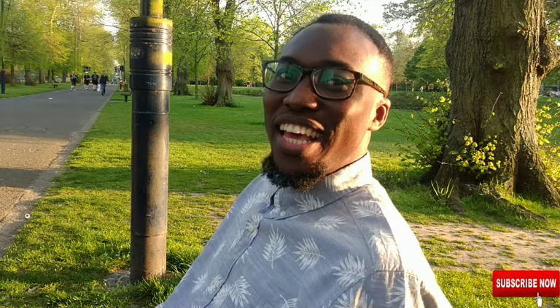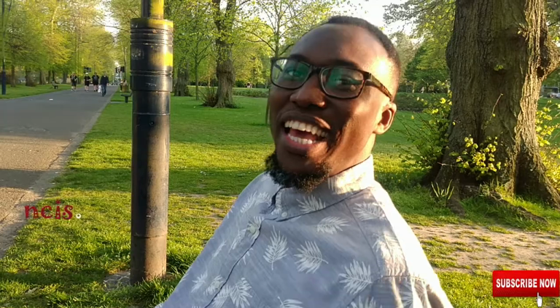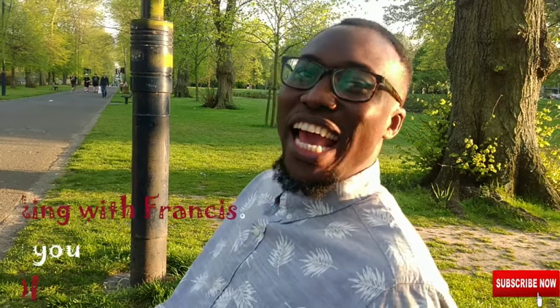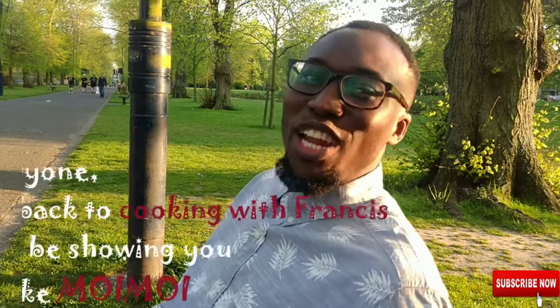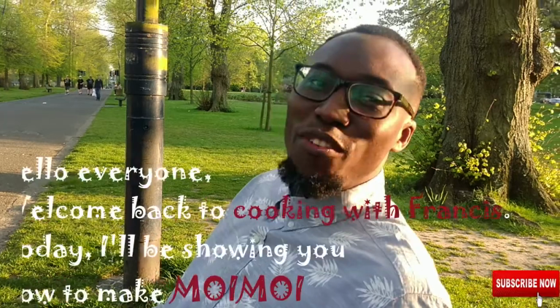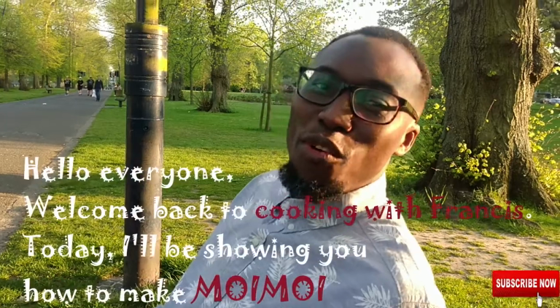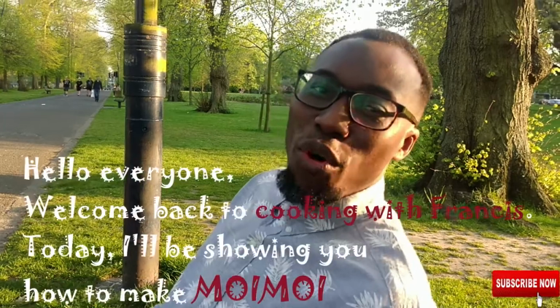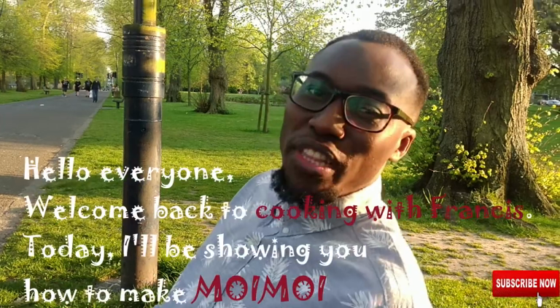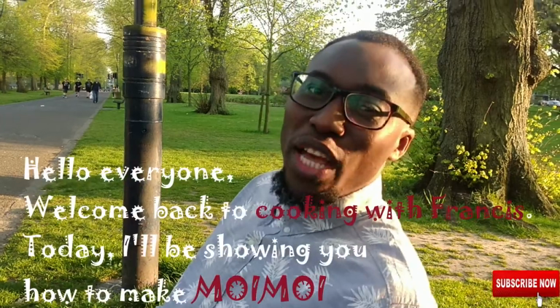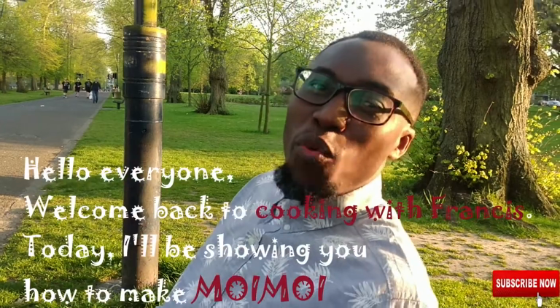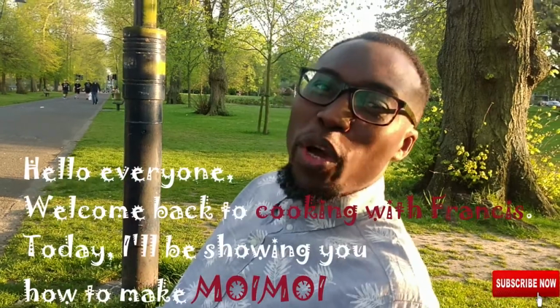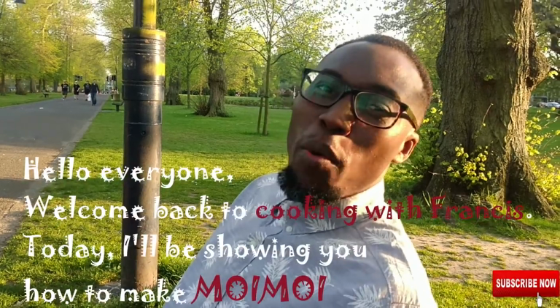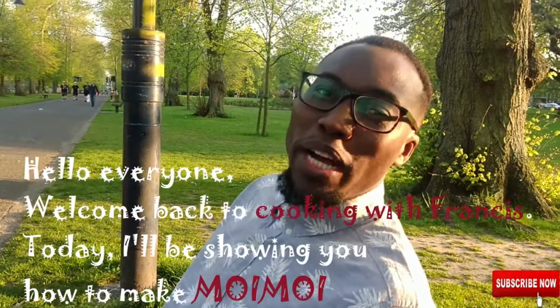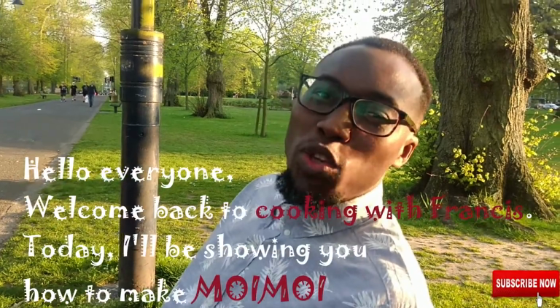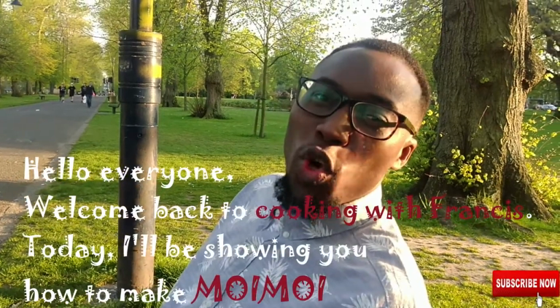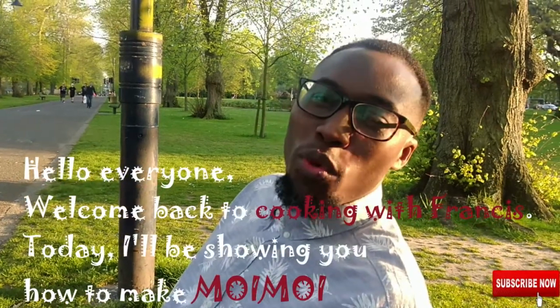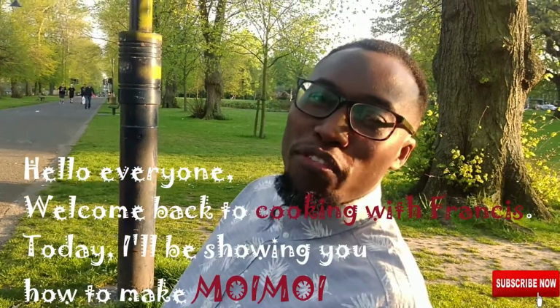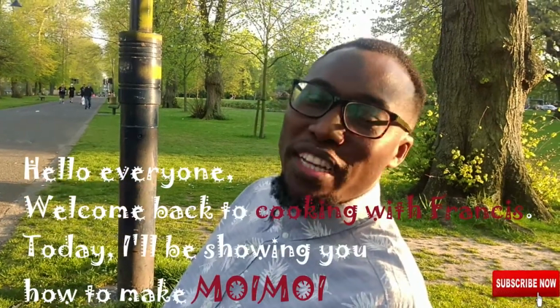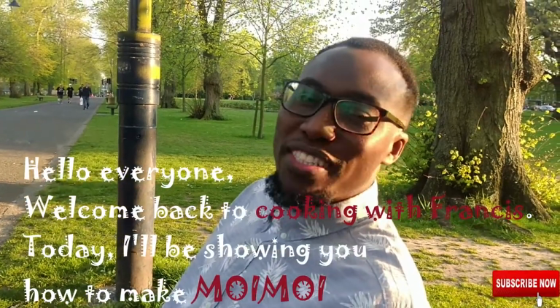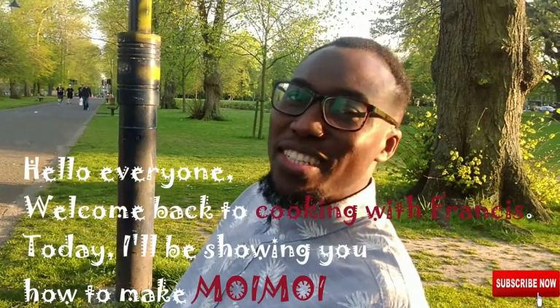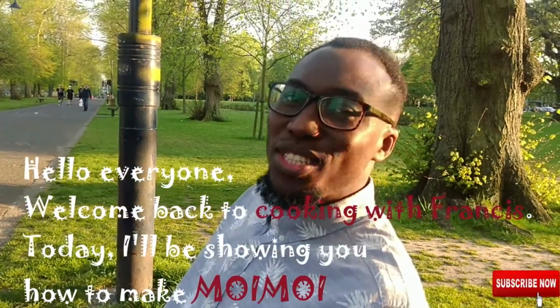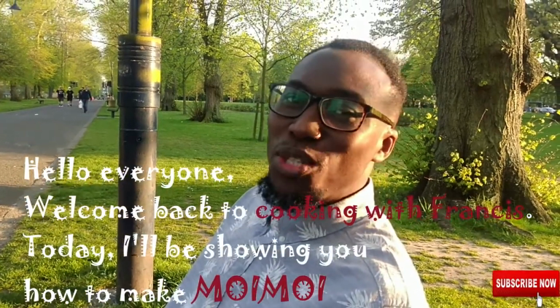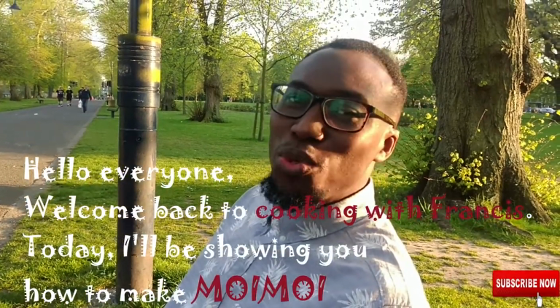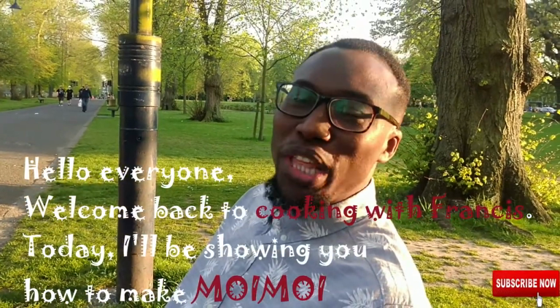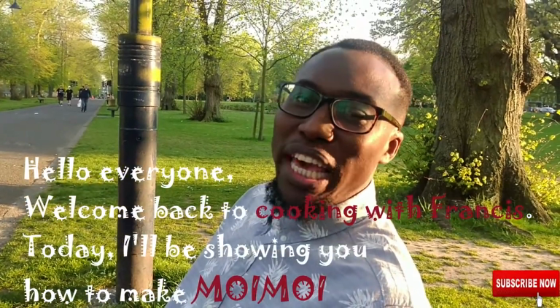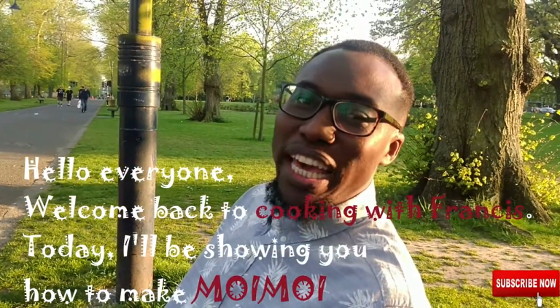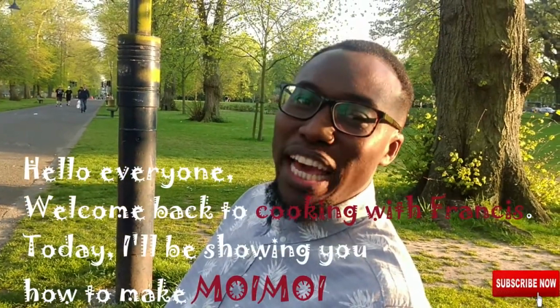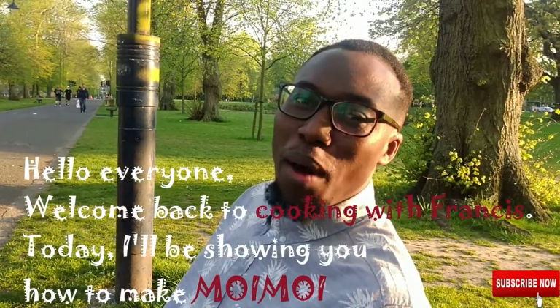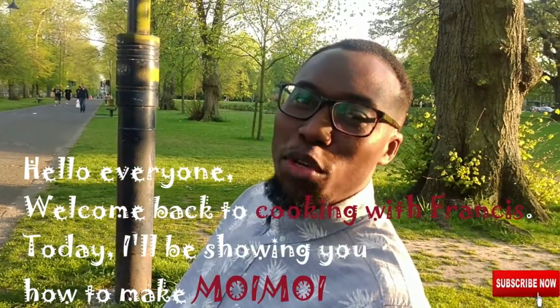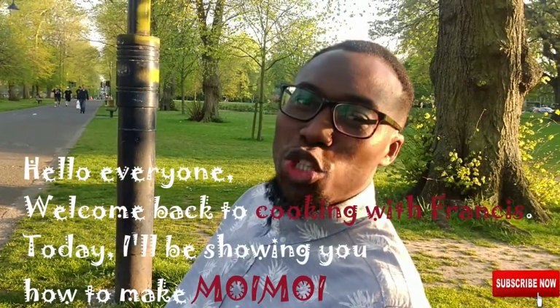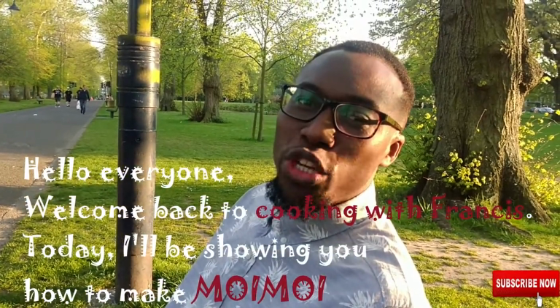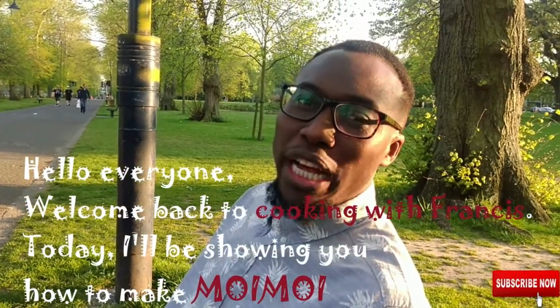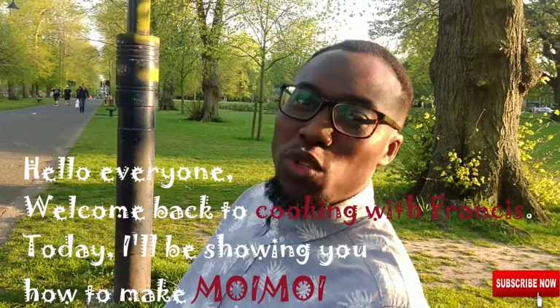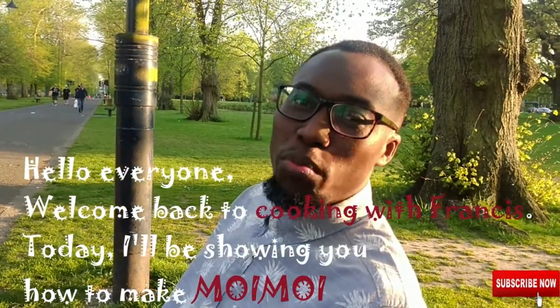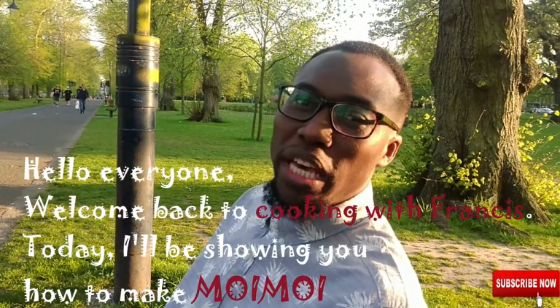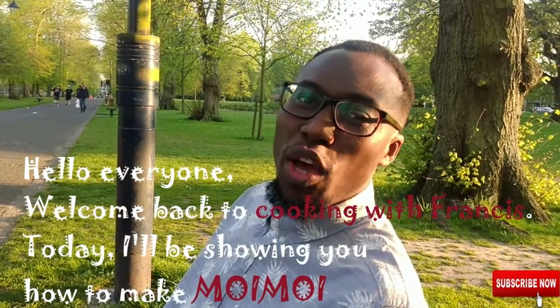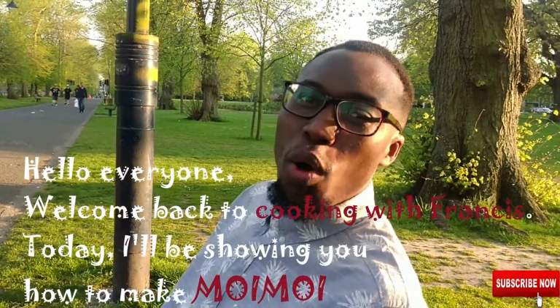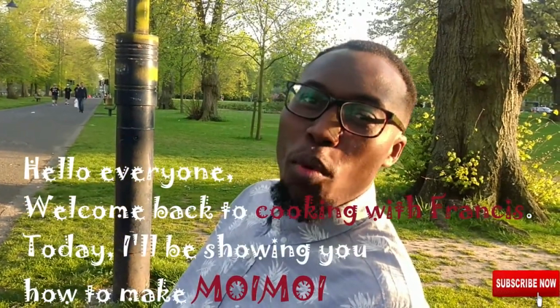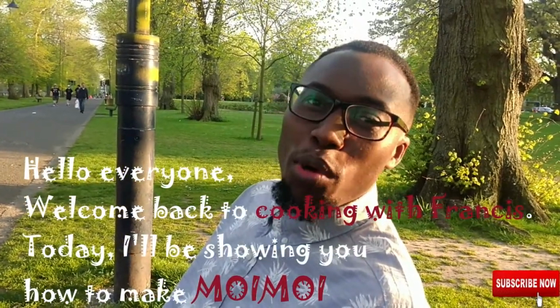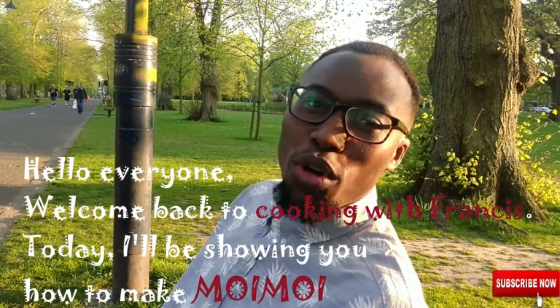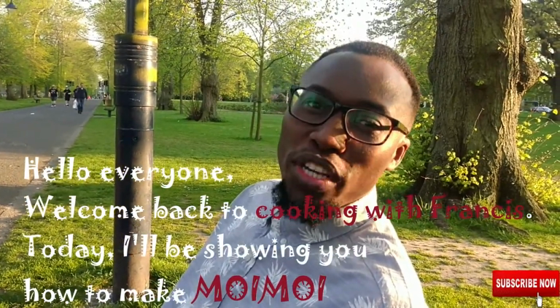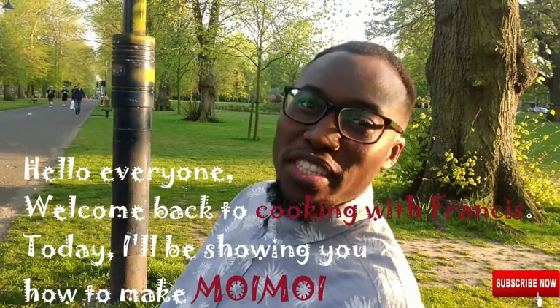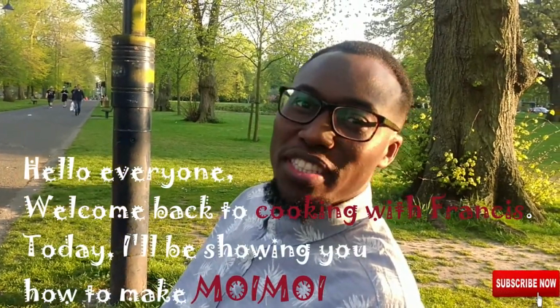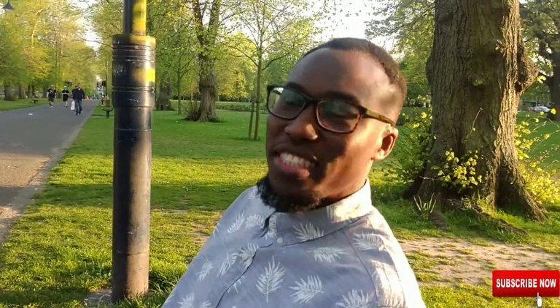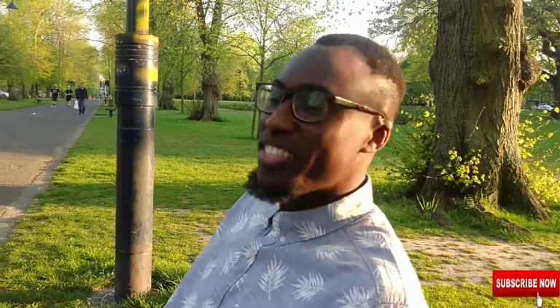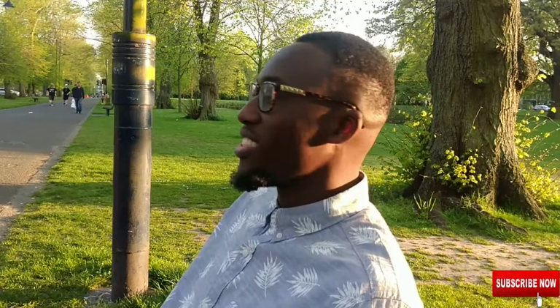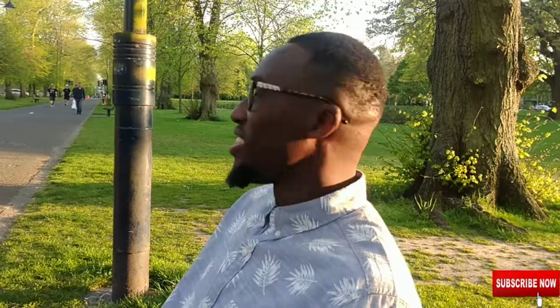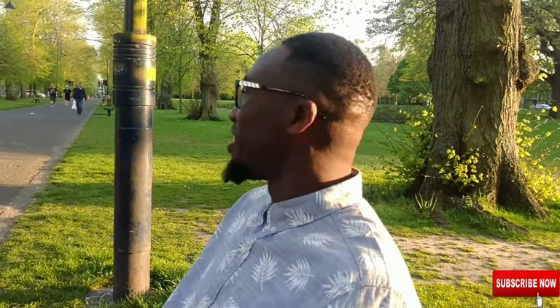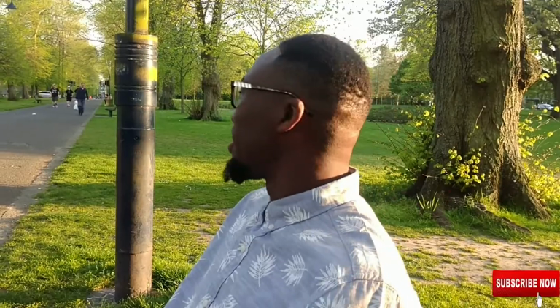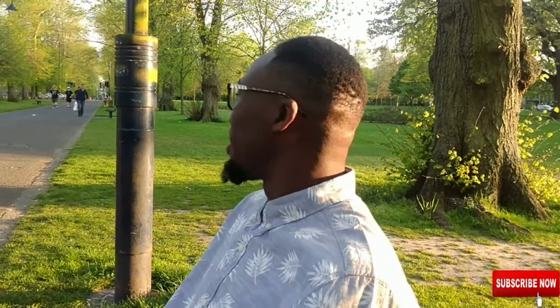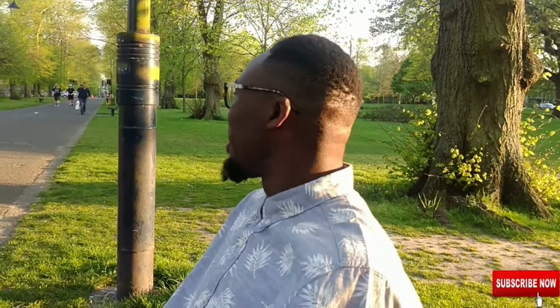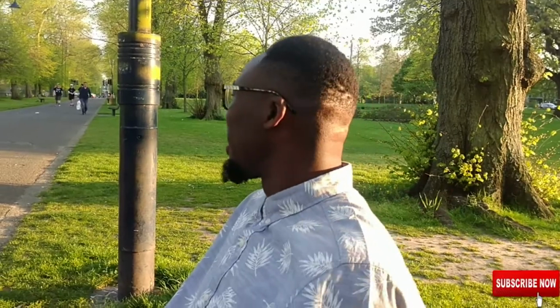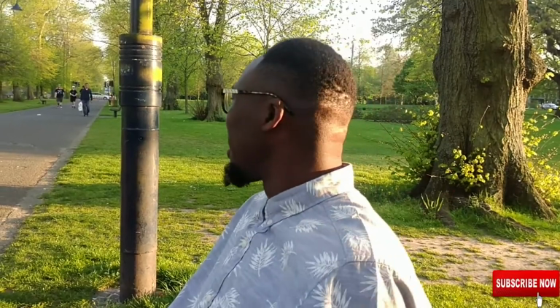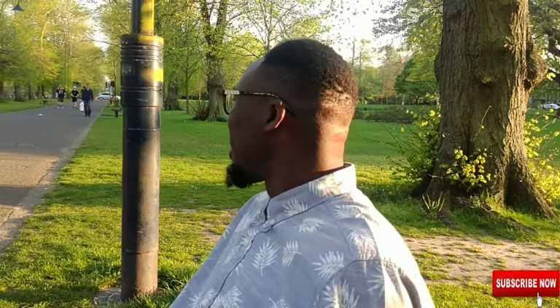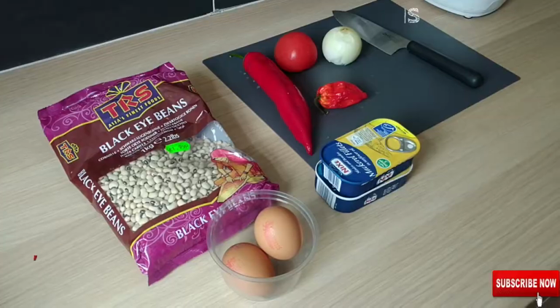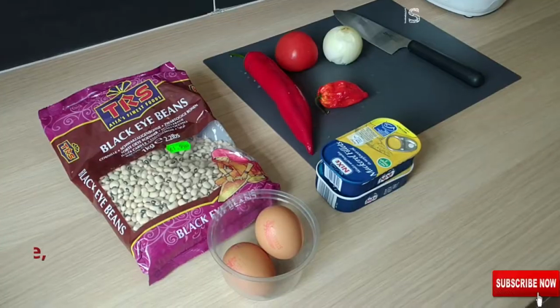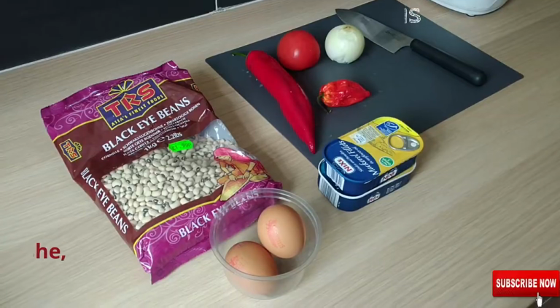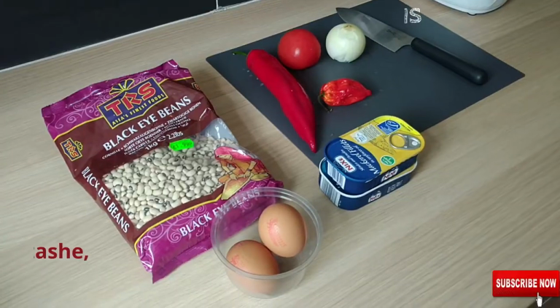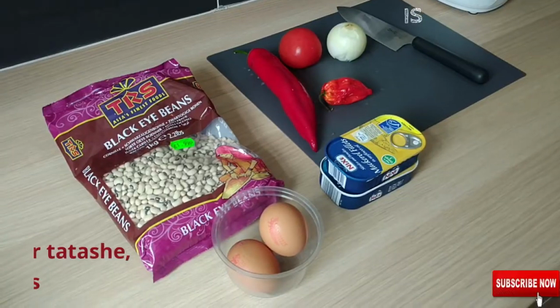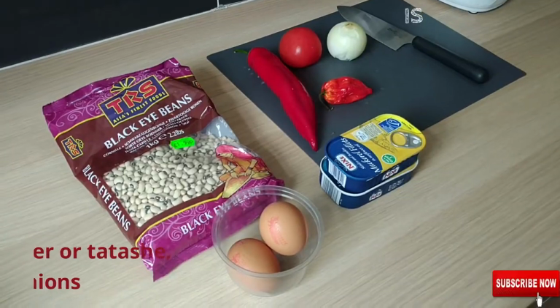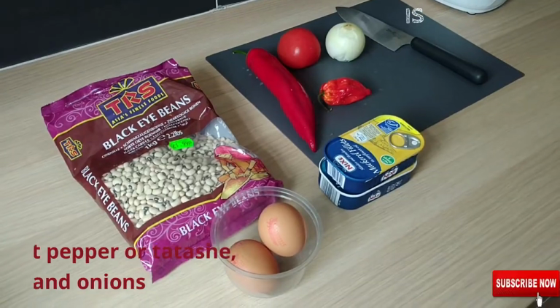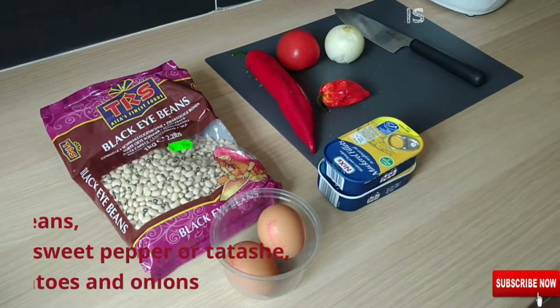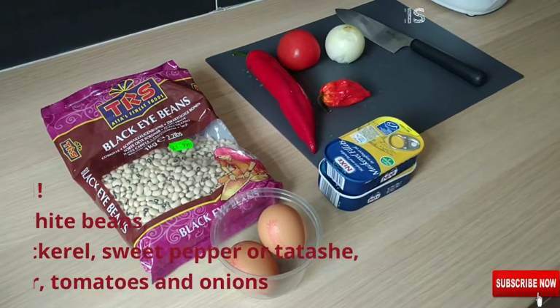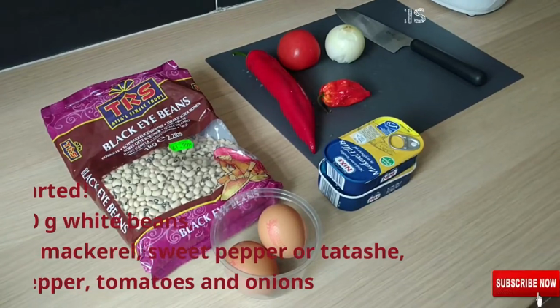Hello everyone, welcome back to Cook with Francis. Today, I'll be showing you how to make moi moi. Let's get started.